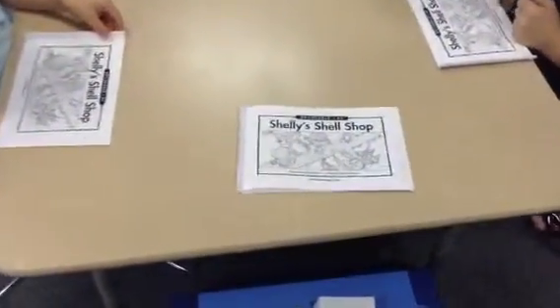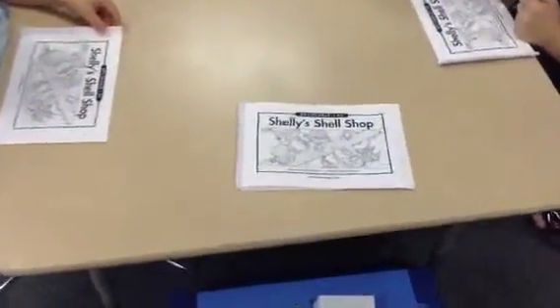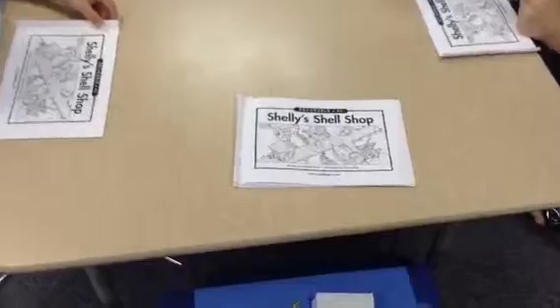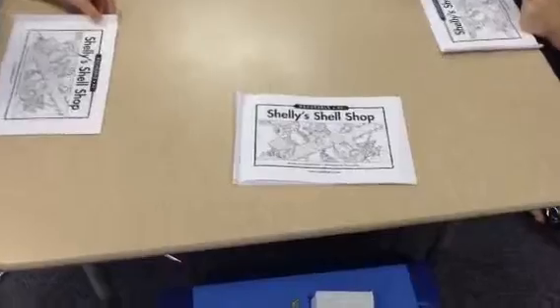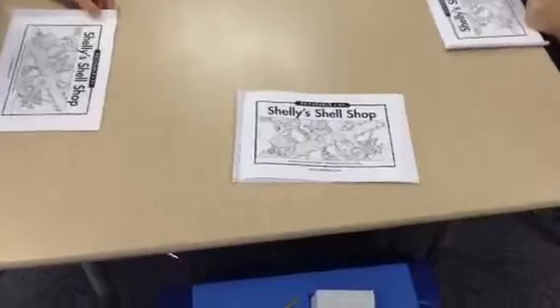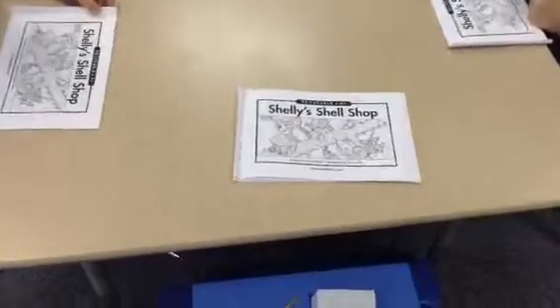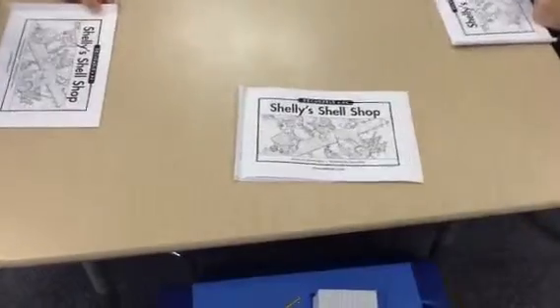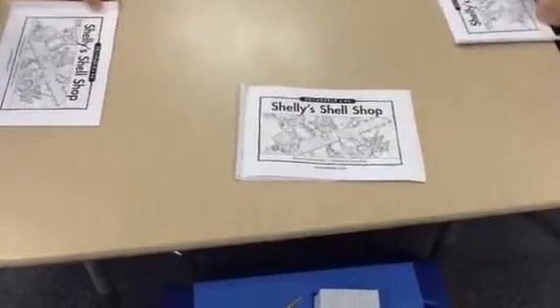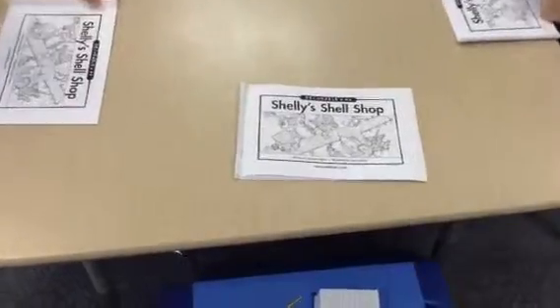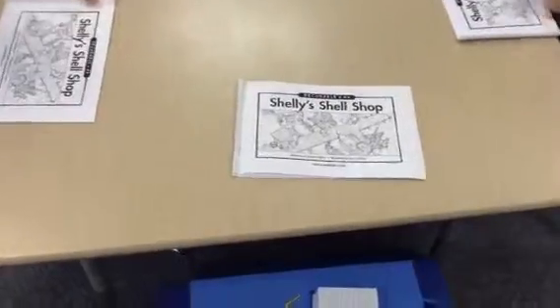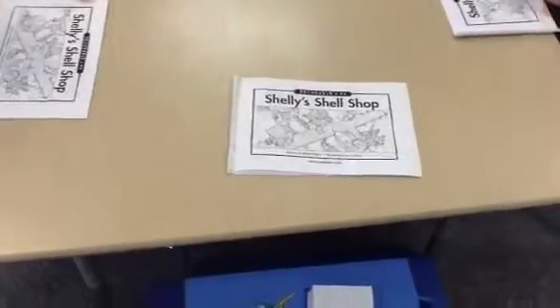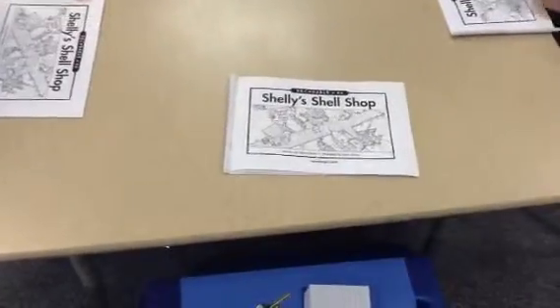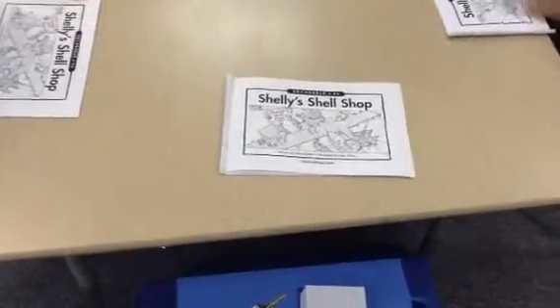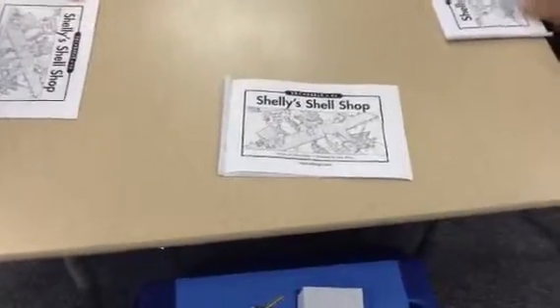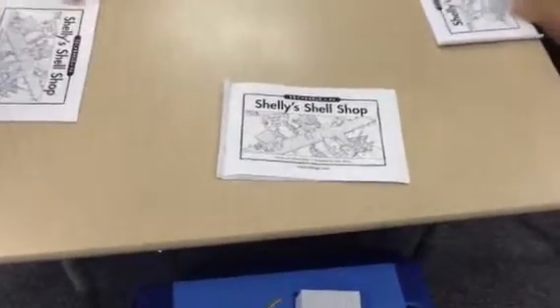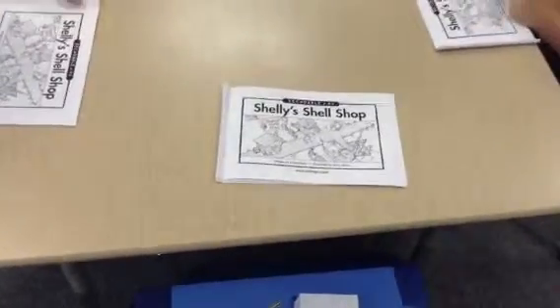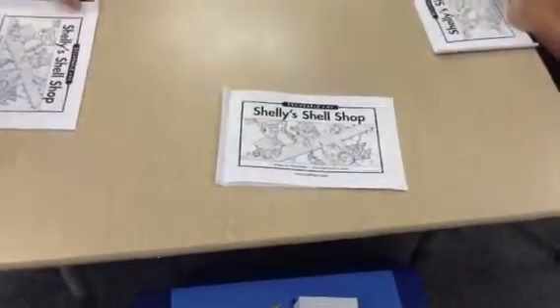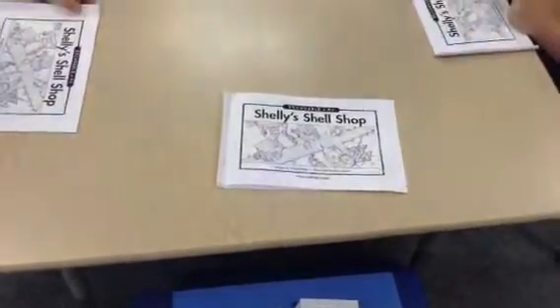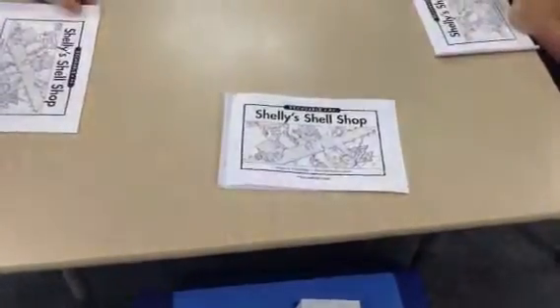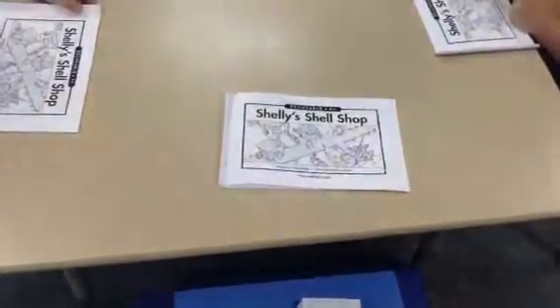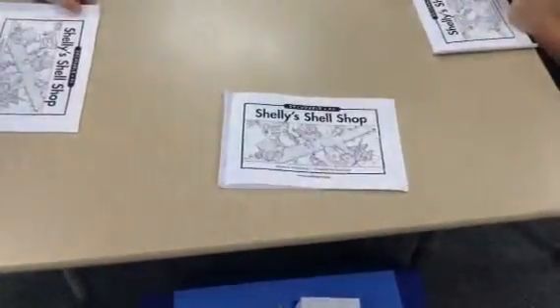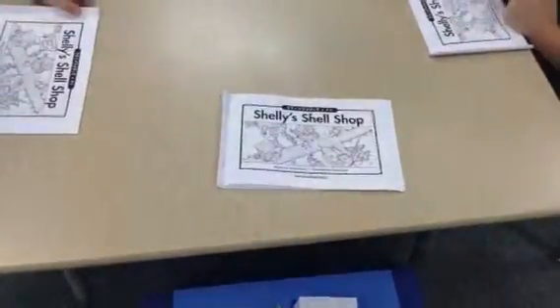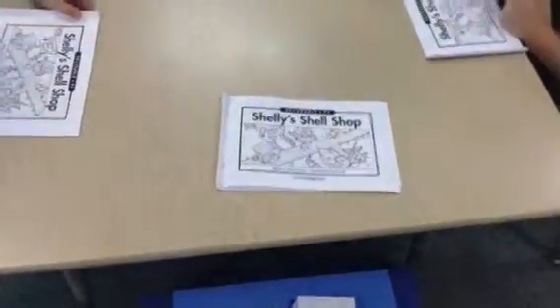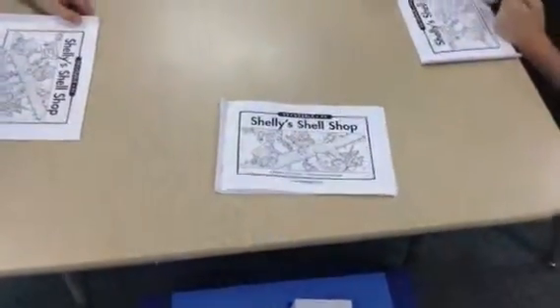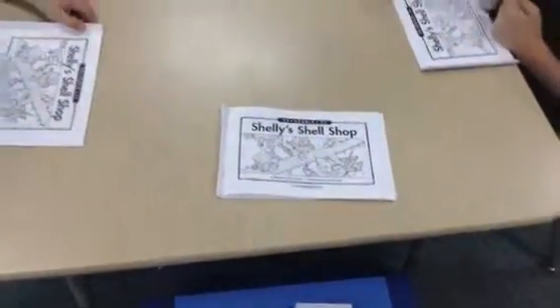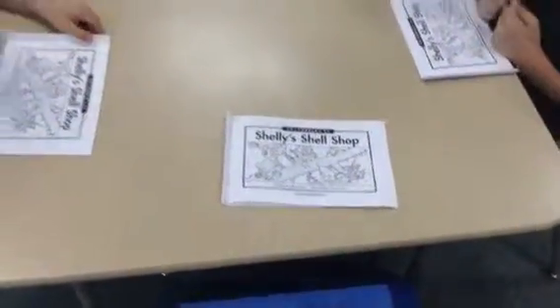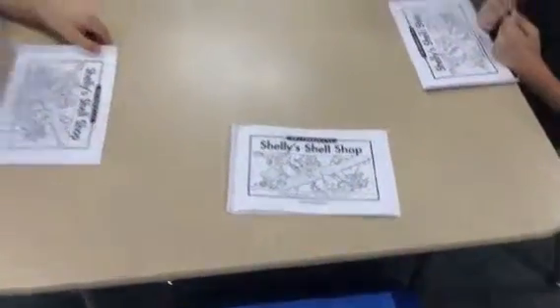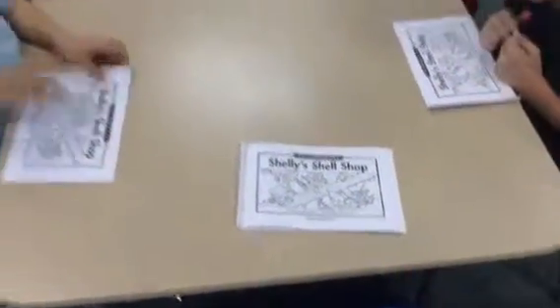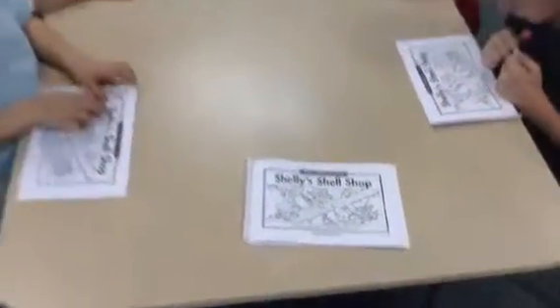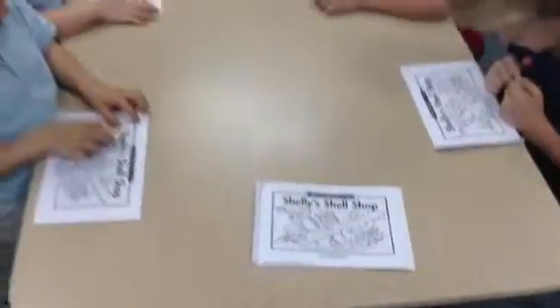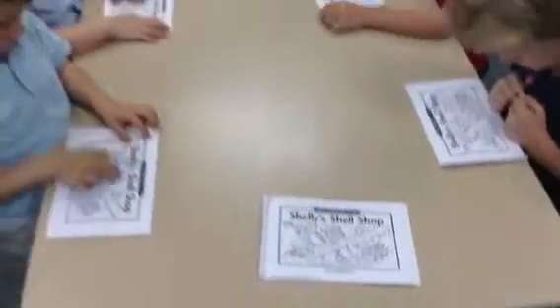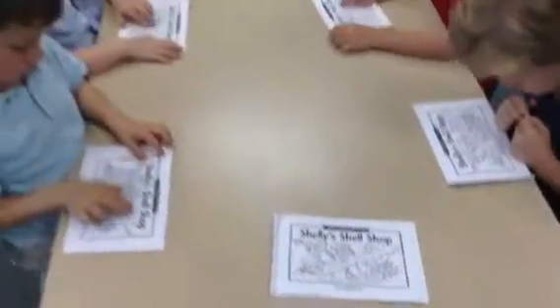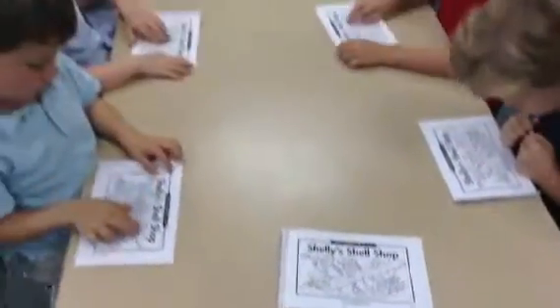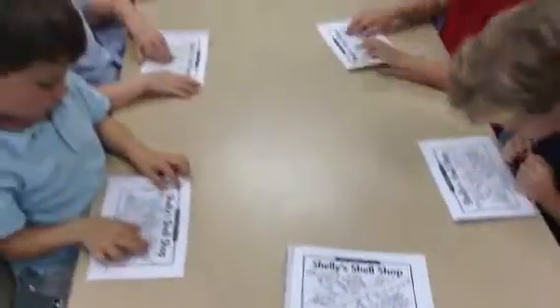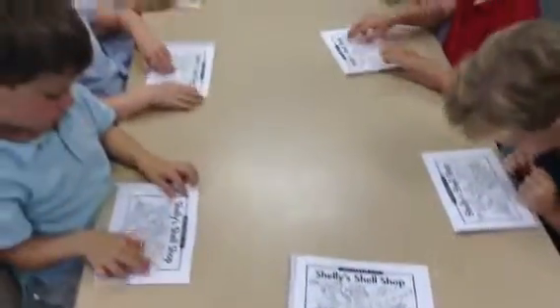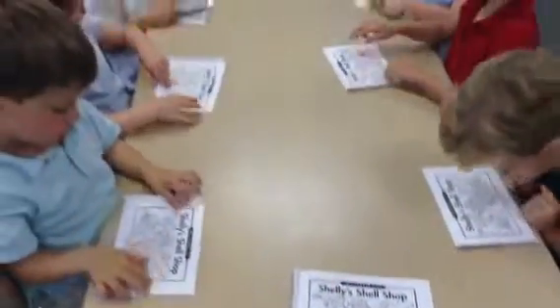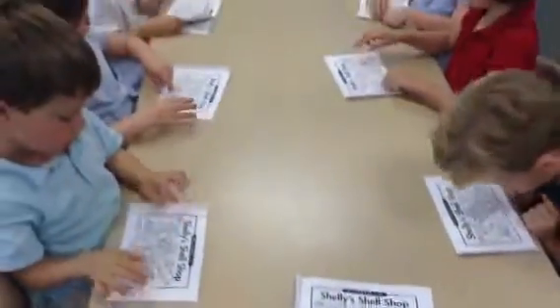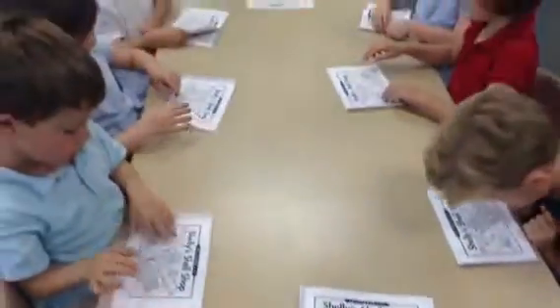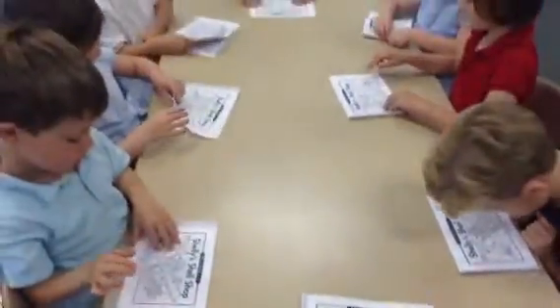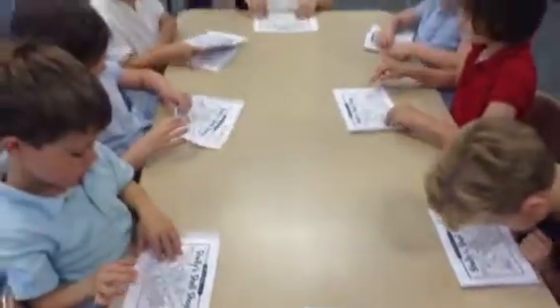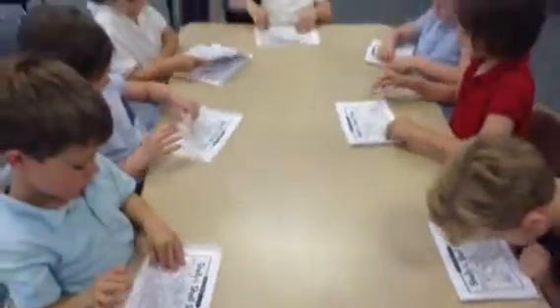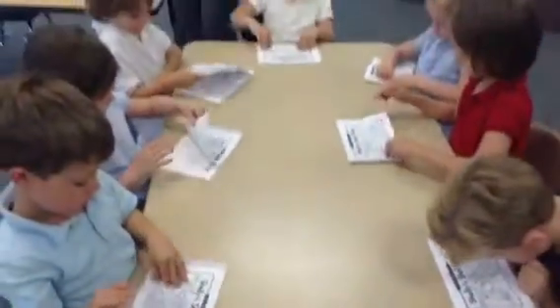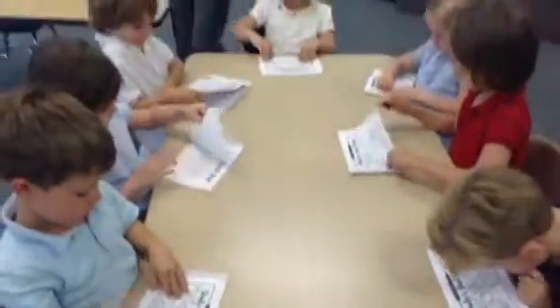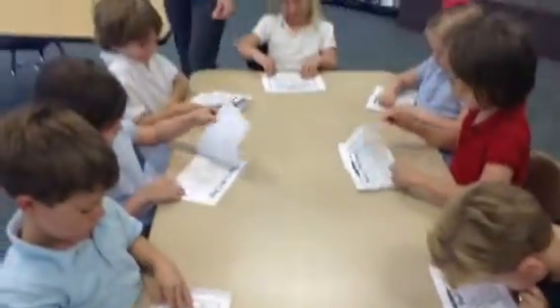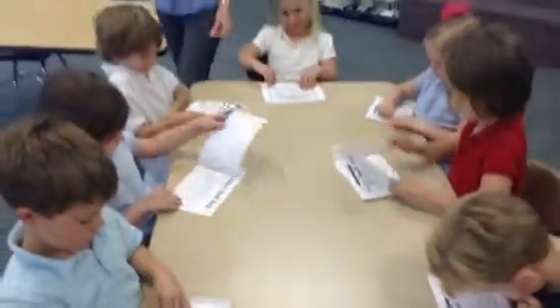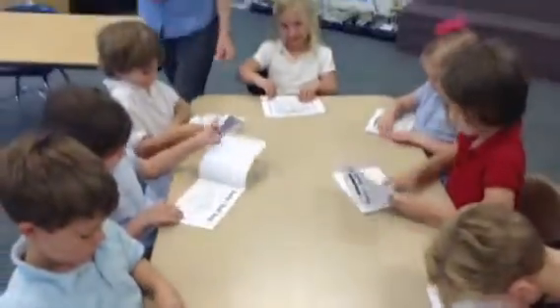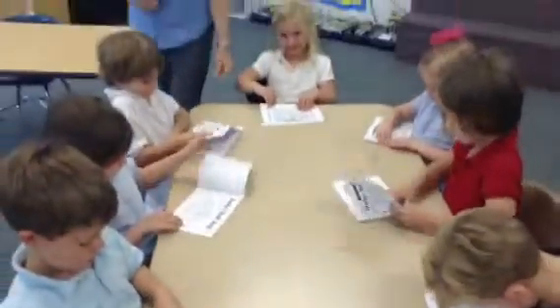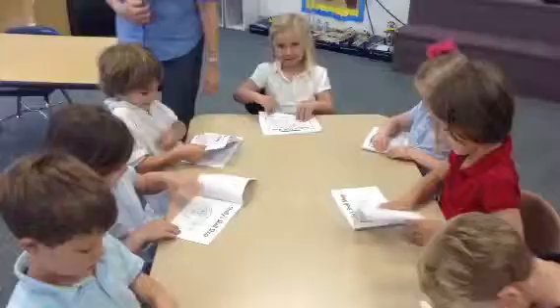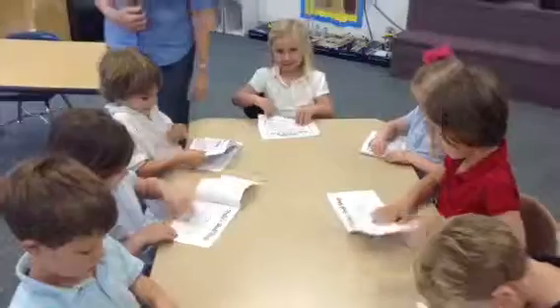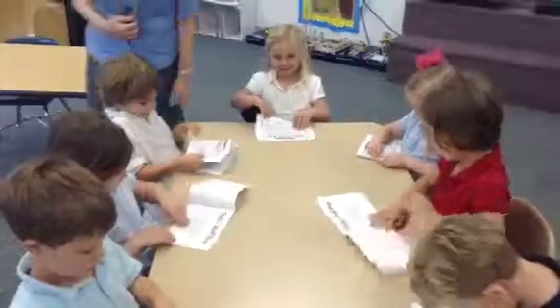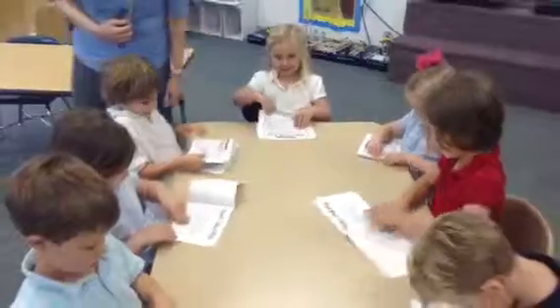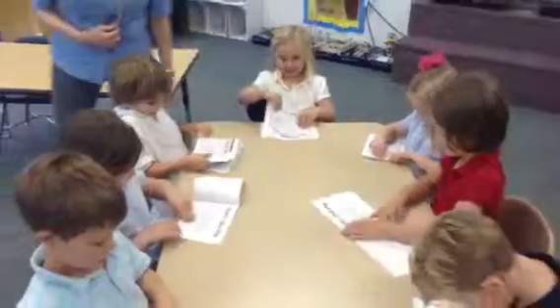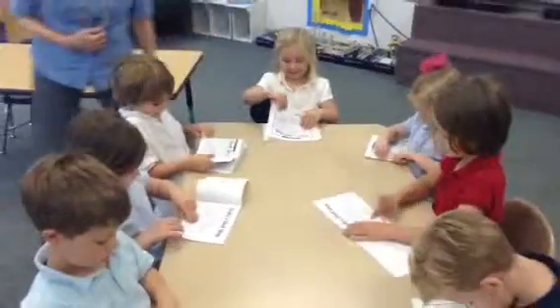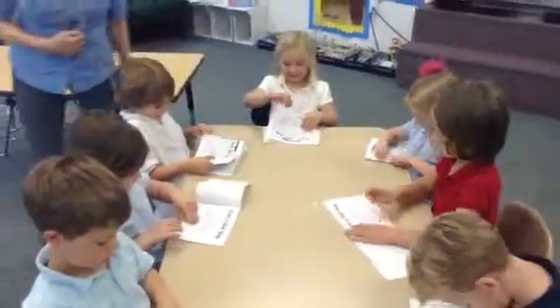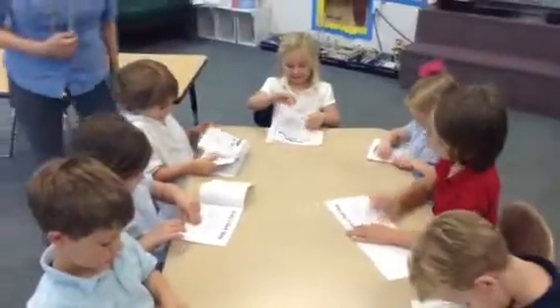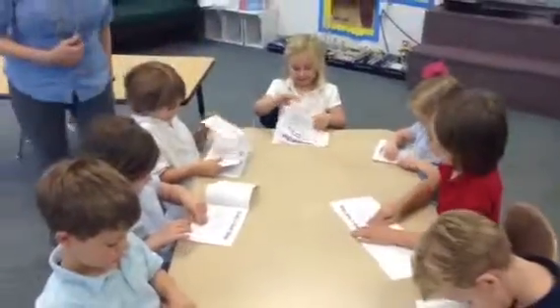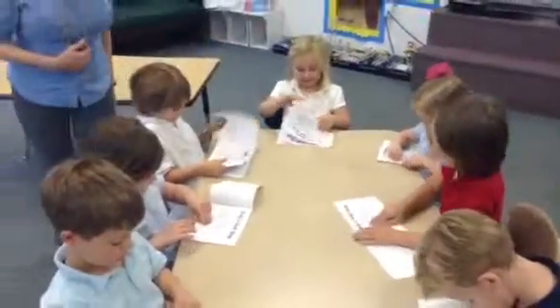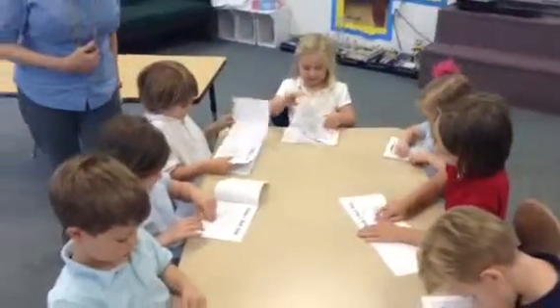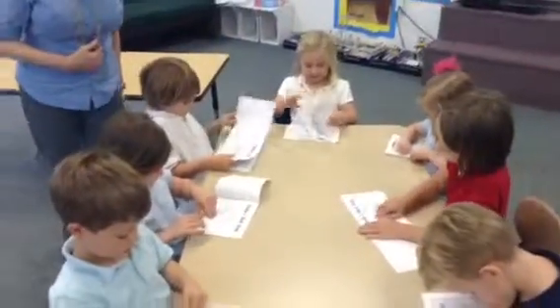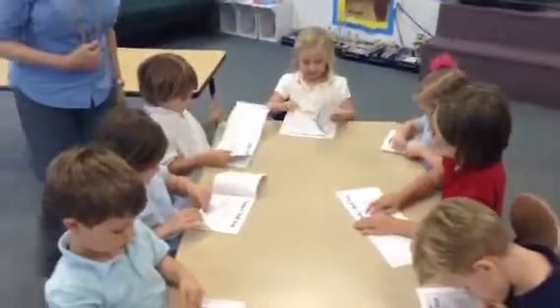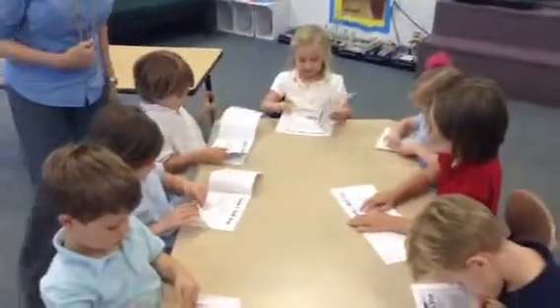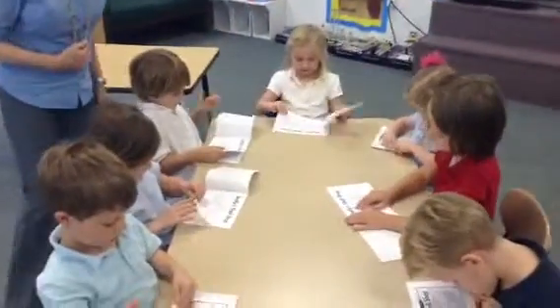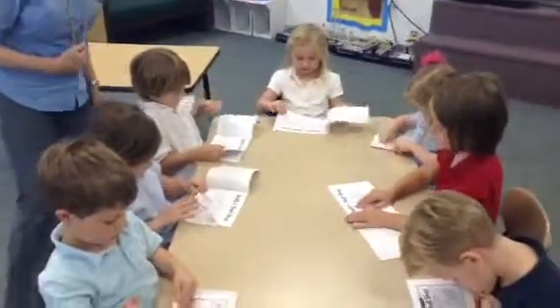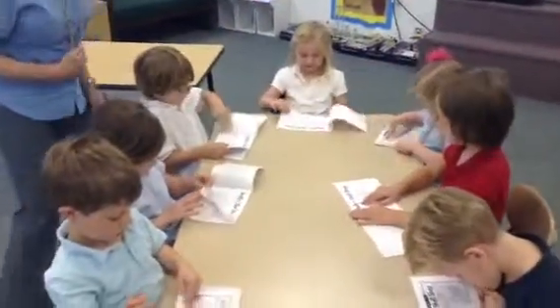Luke, reading the title, begin please. Open to the title page. All hands on deck.